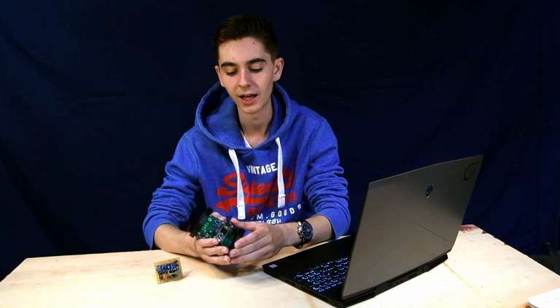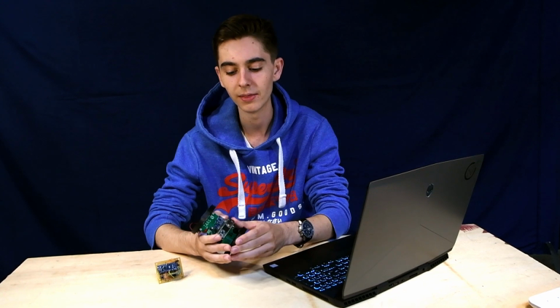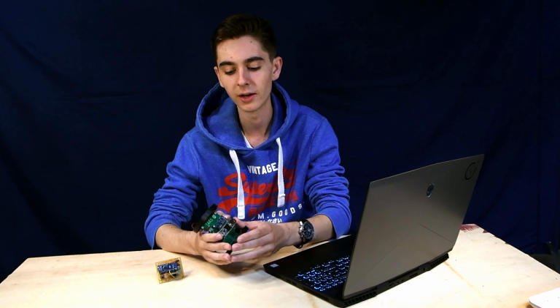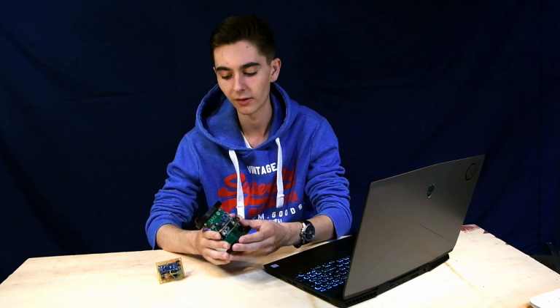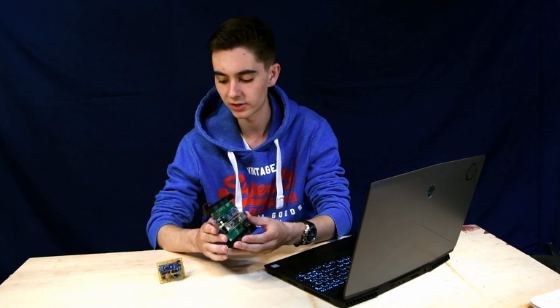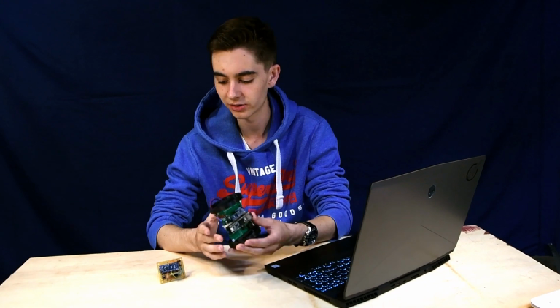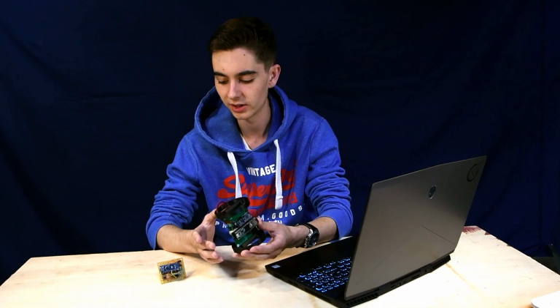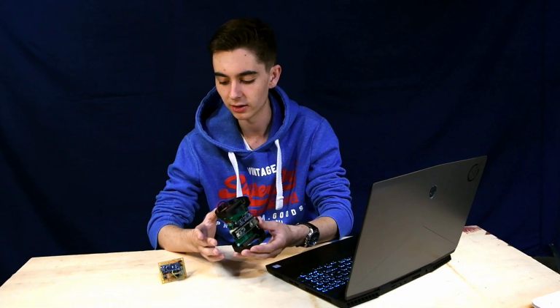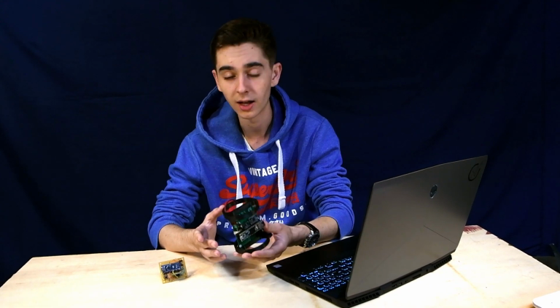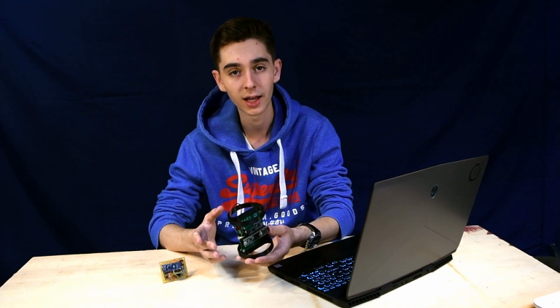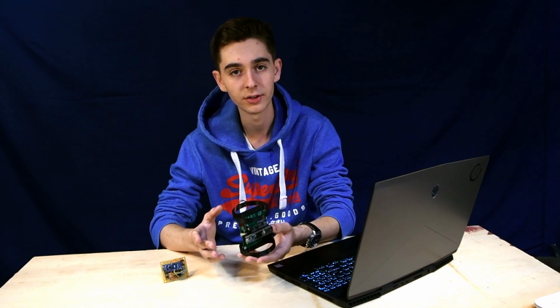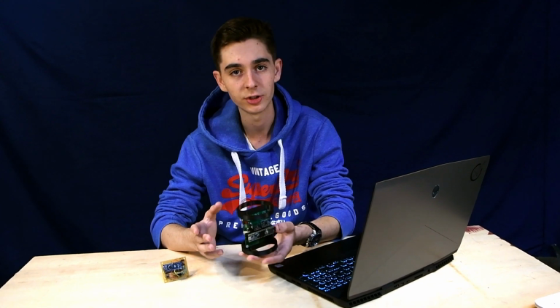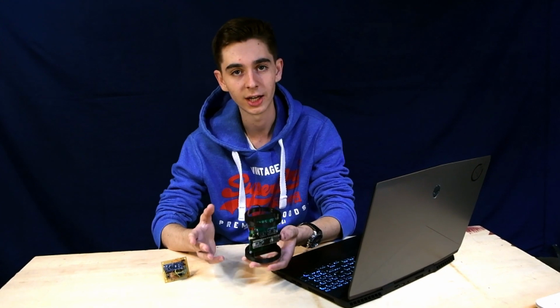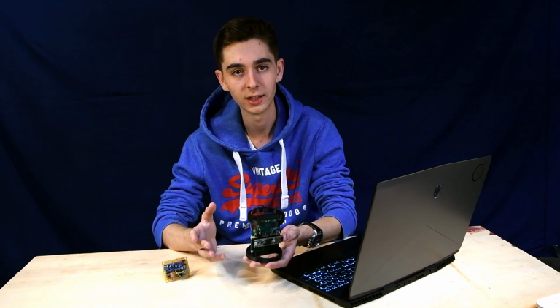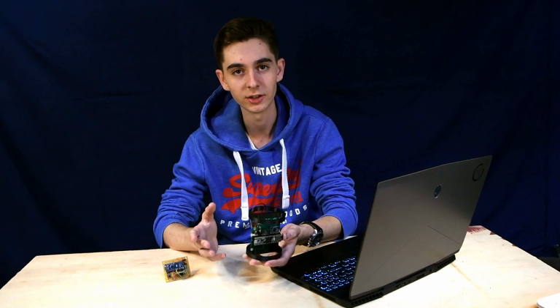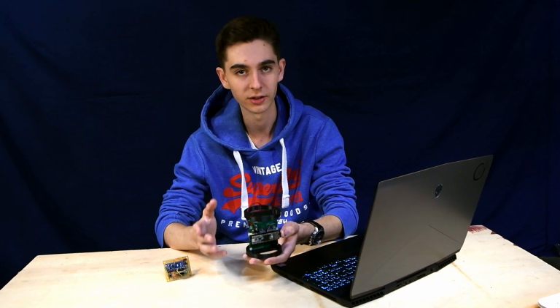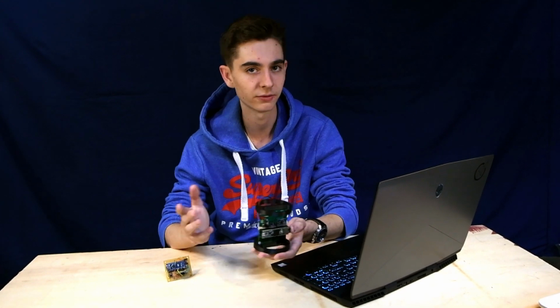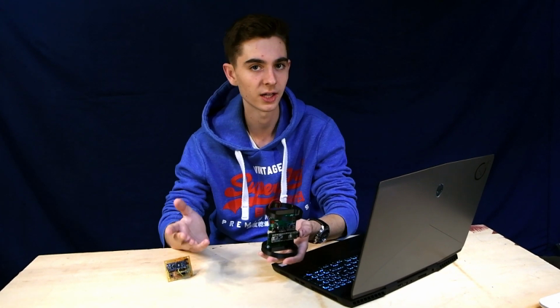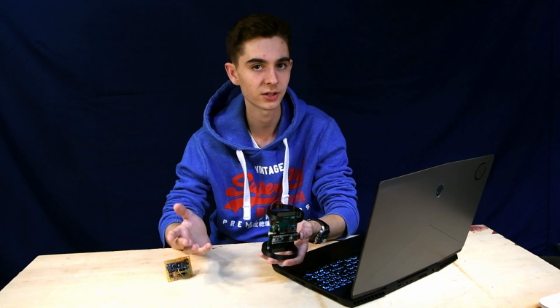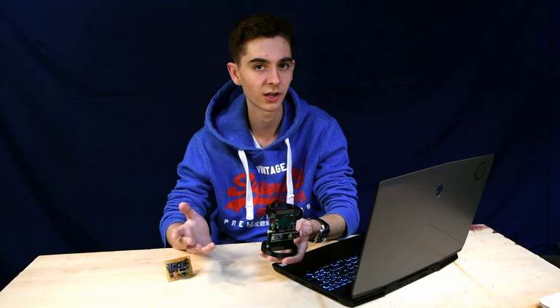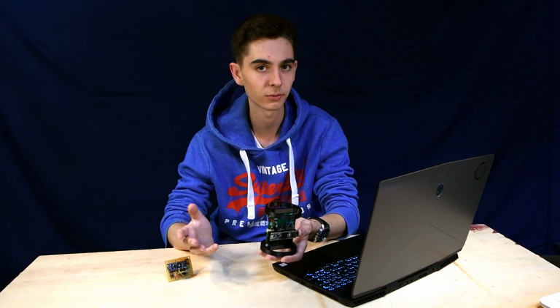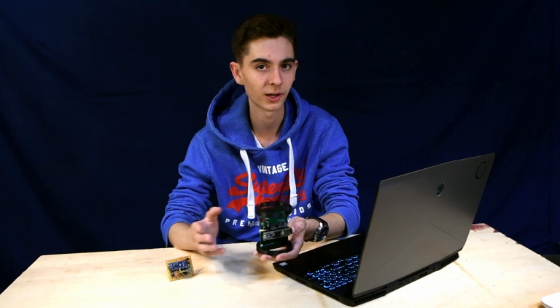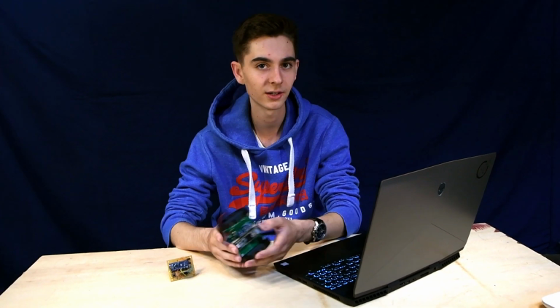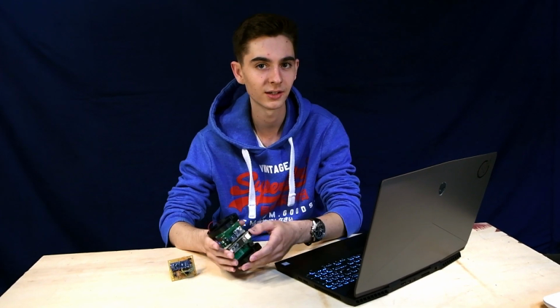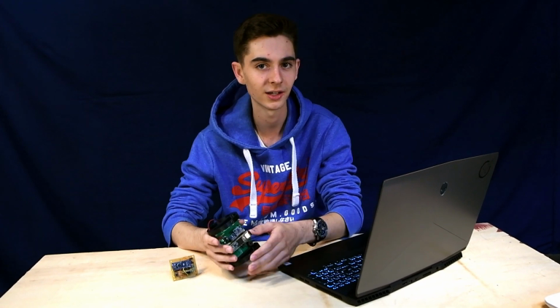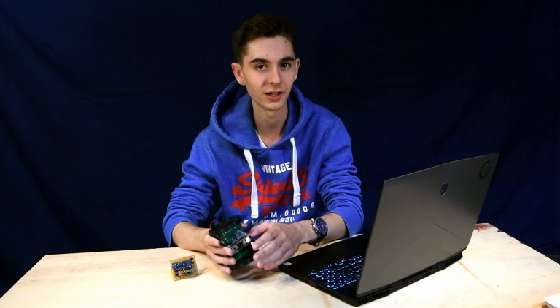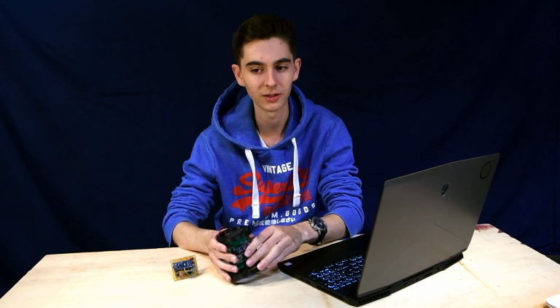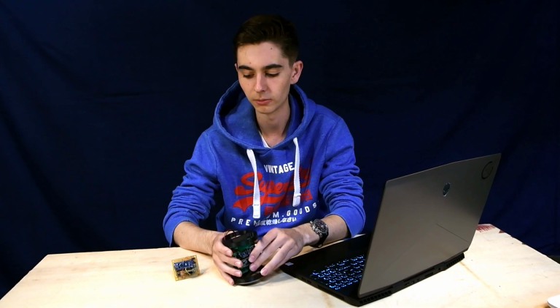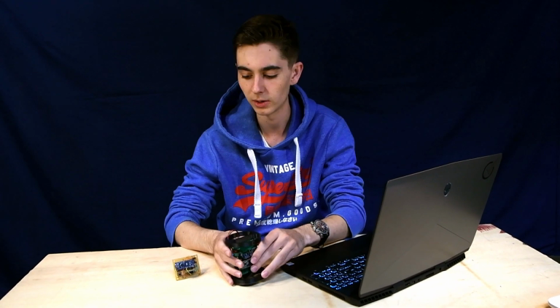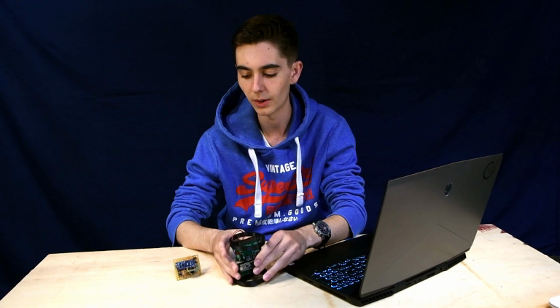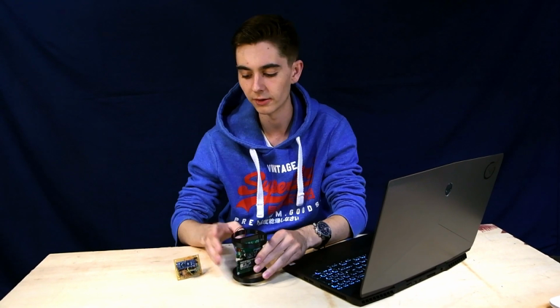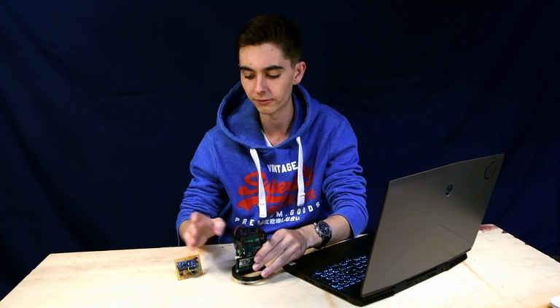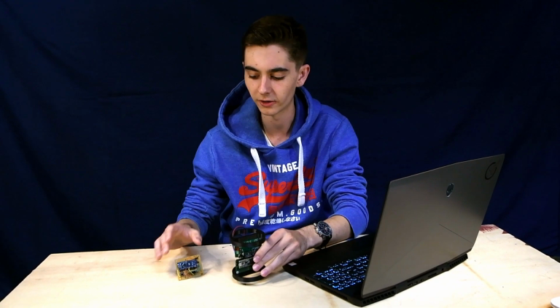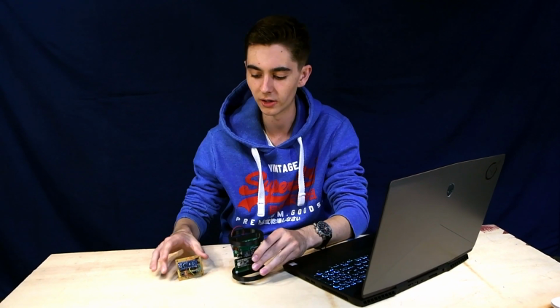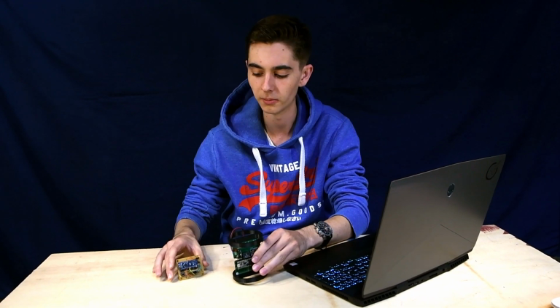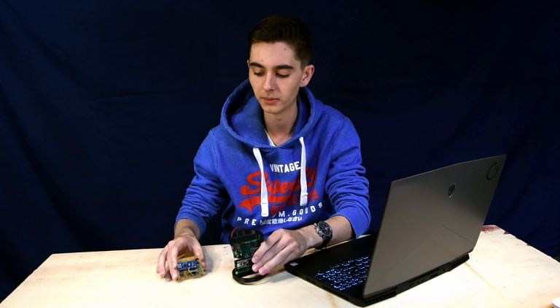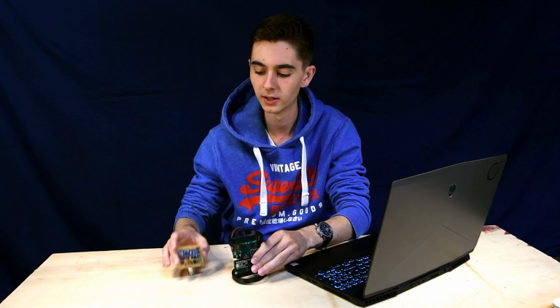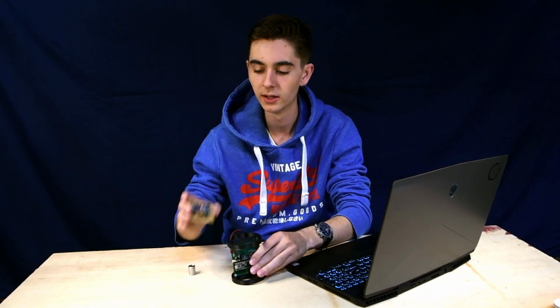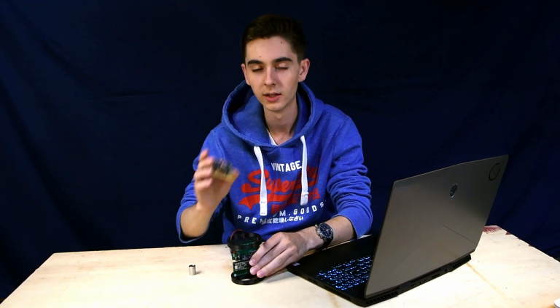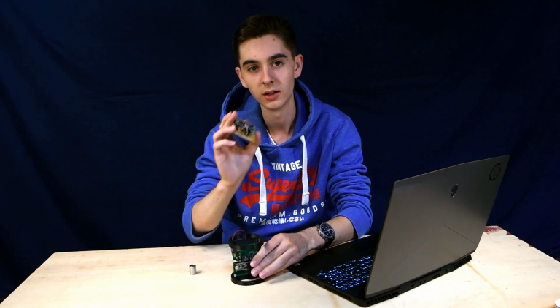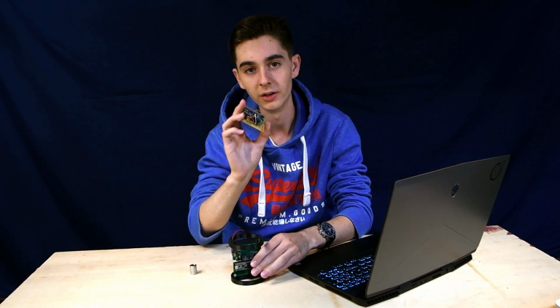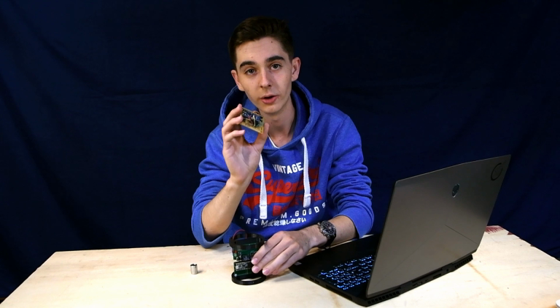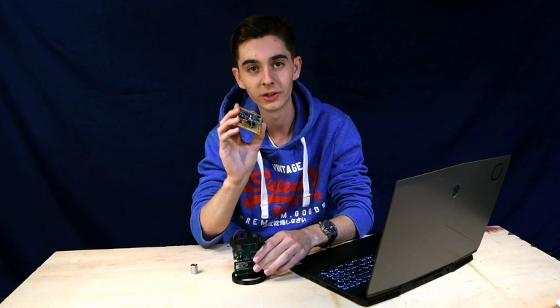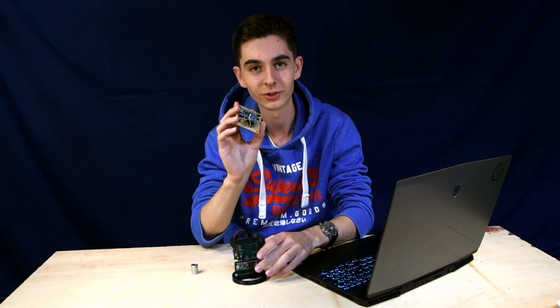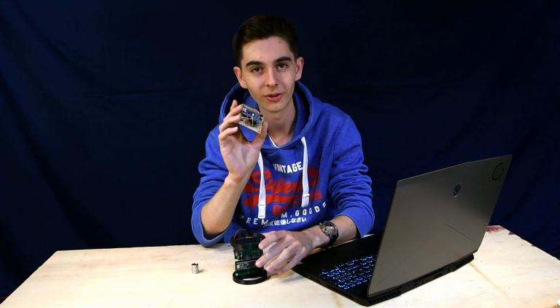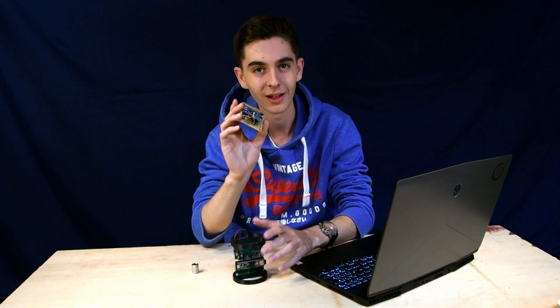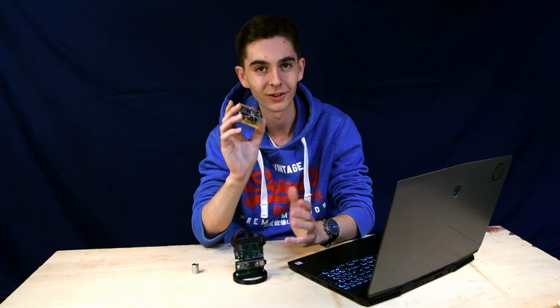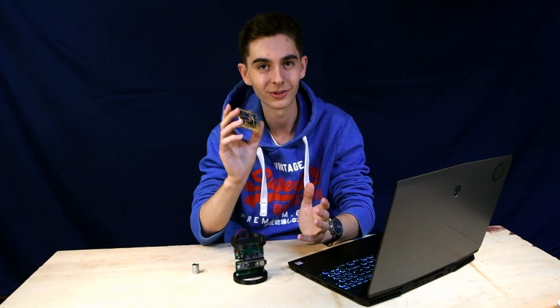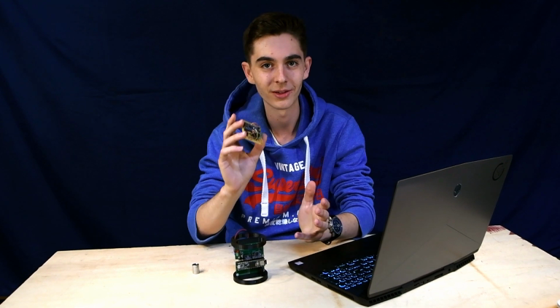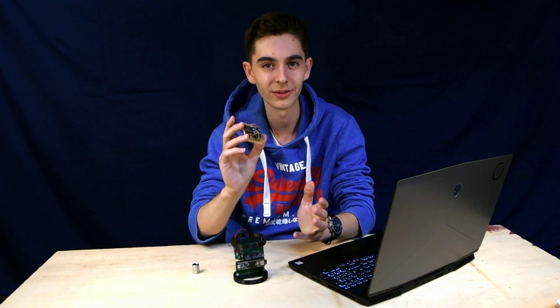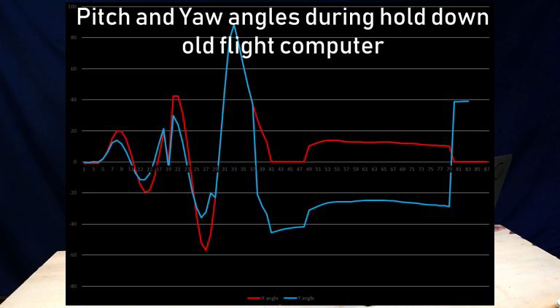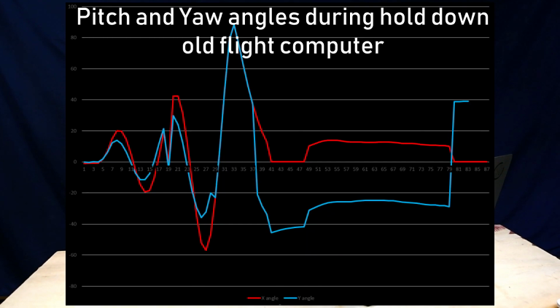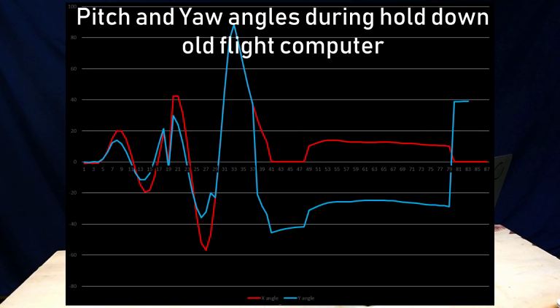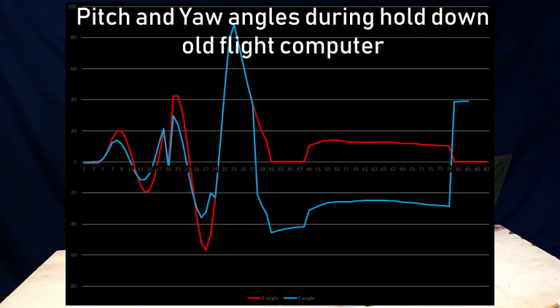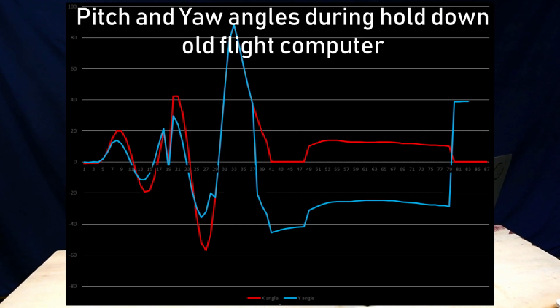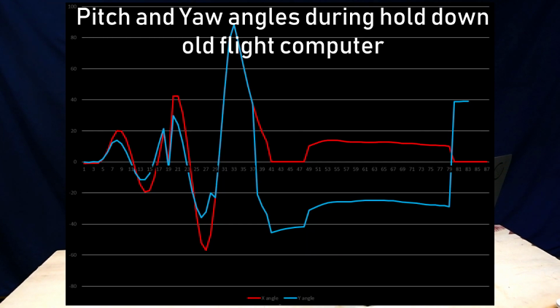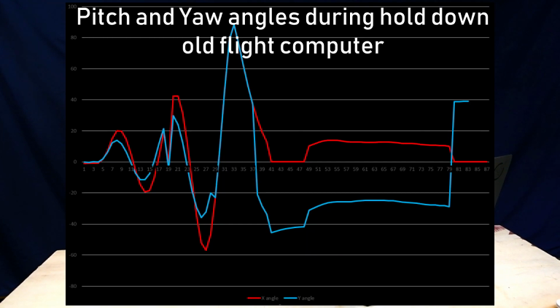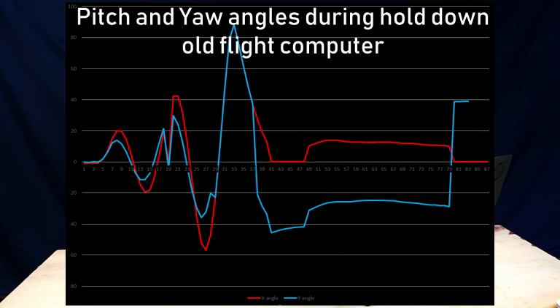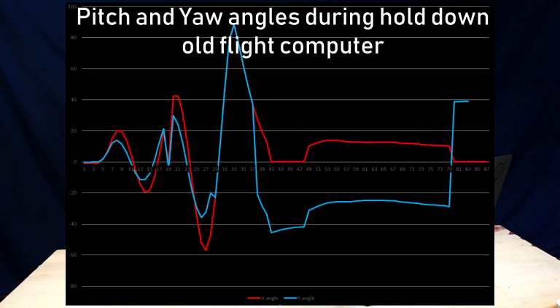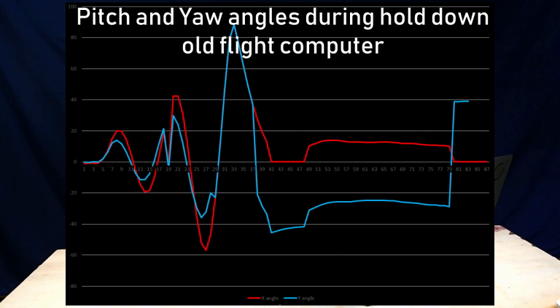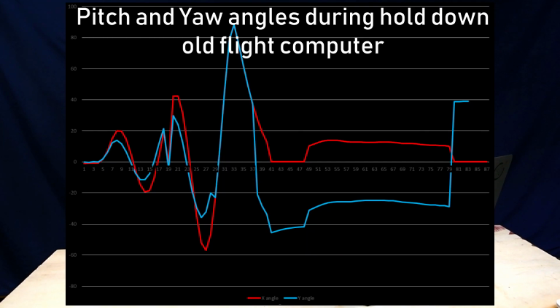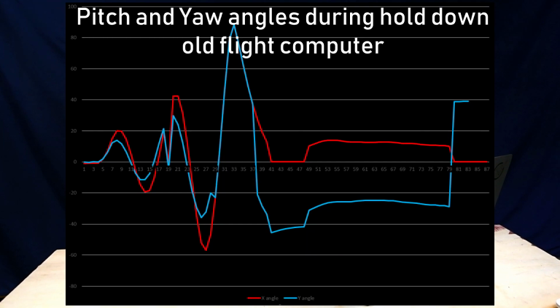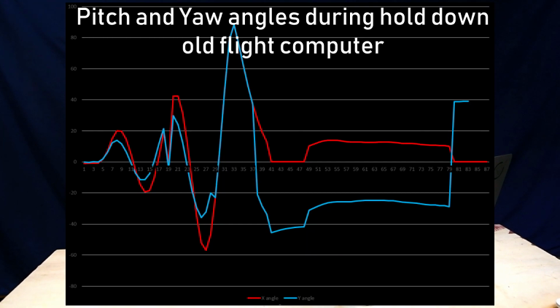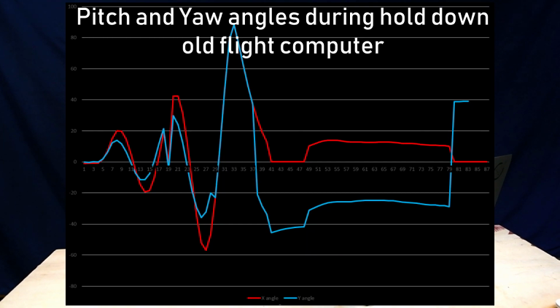A lot had to change in the flight software as well. We went from no control algorithm on the old flight computer to a full implementation on the new one.